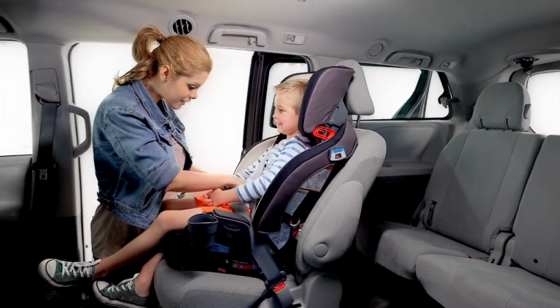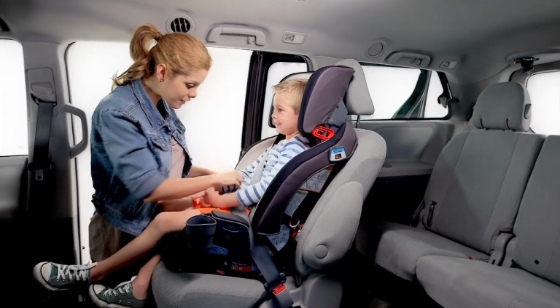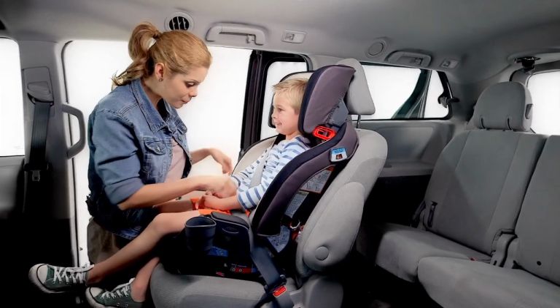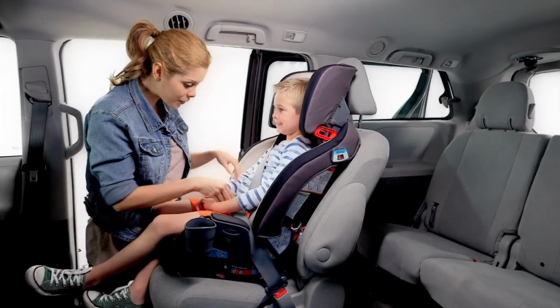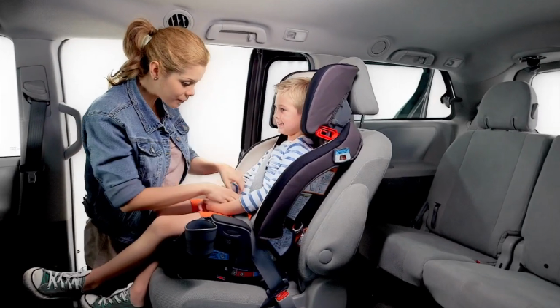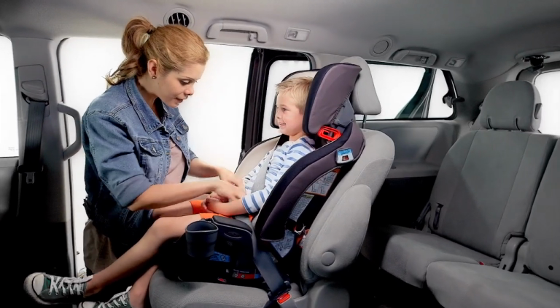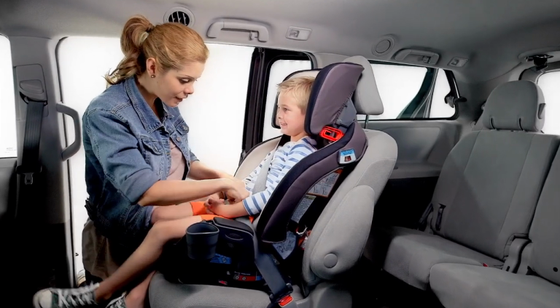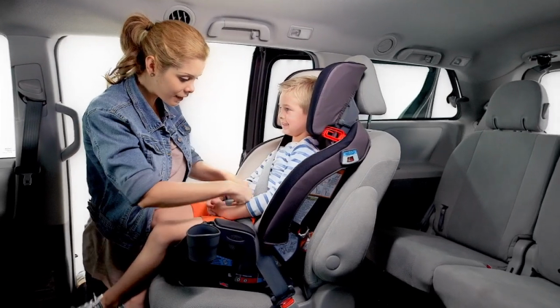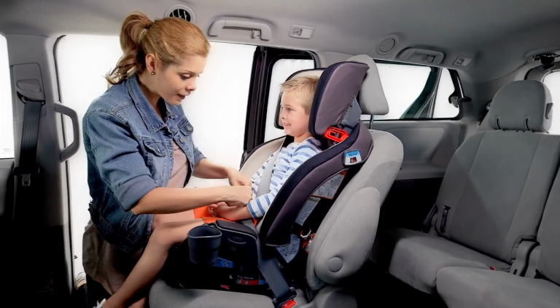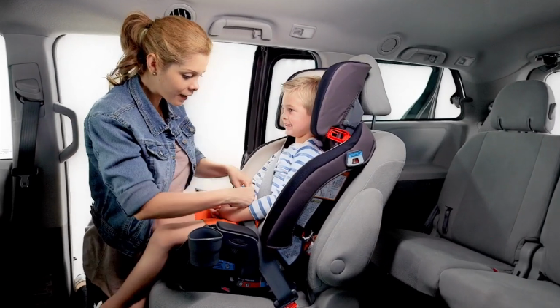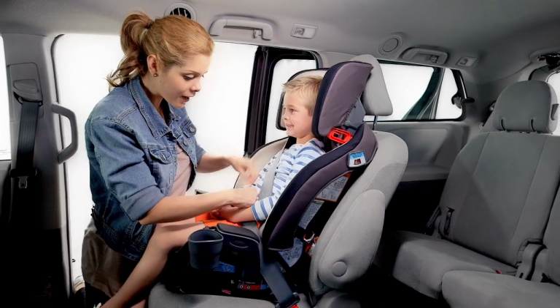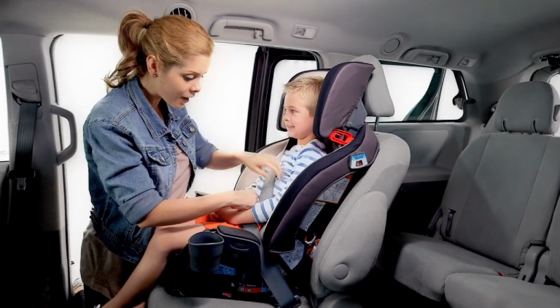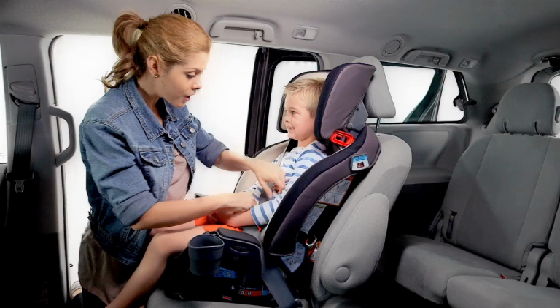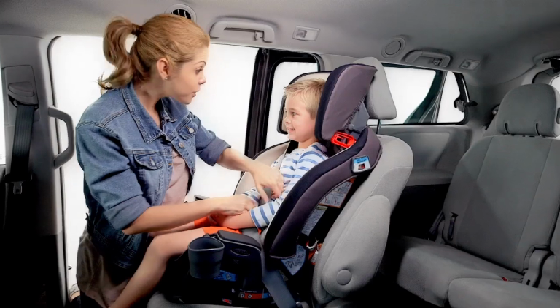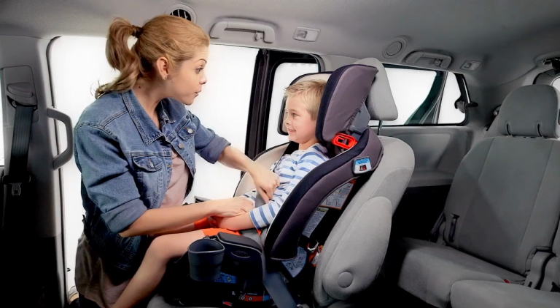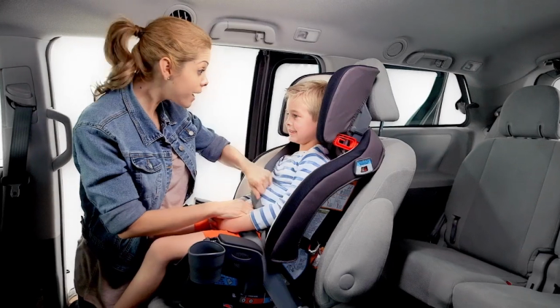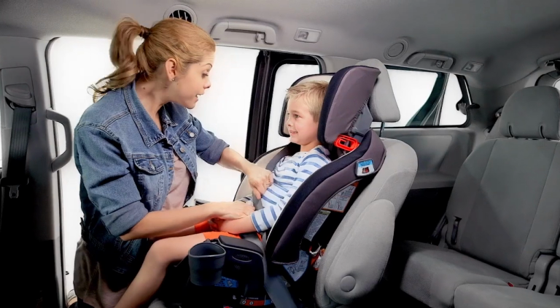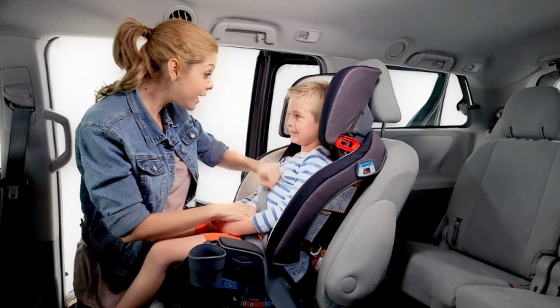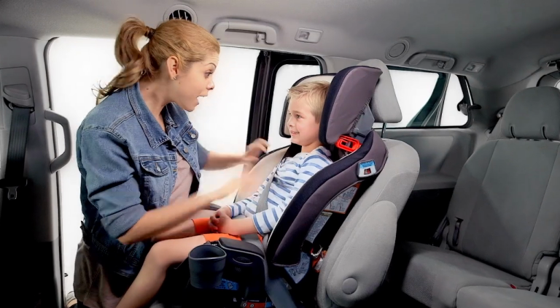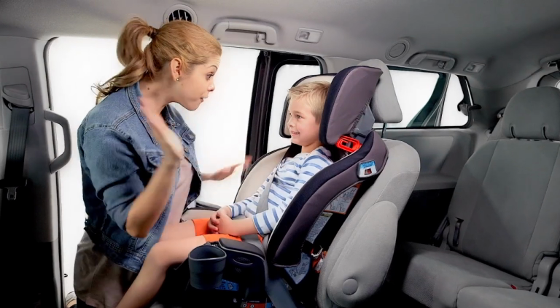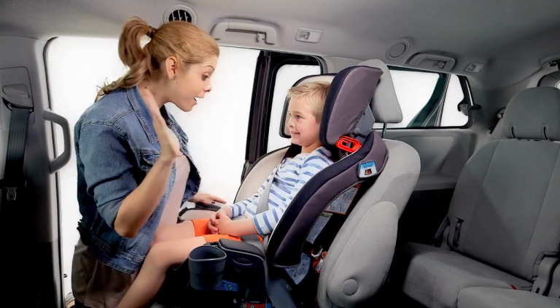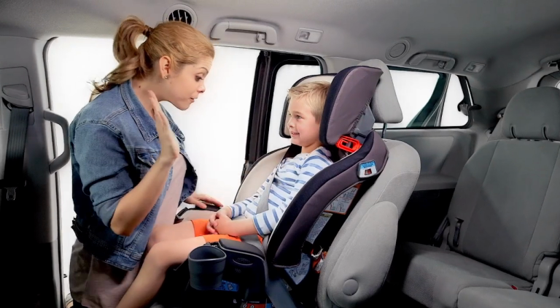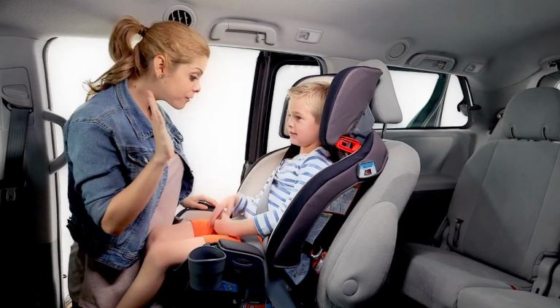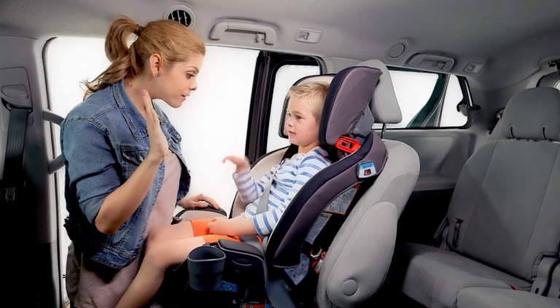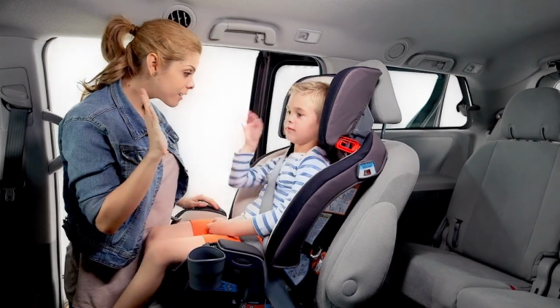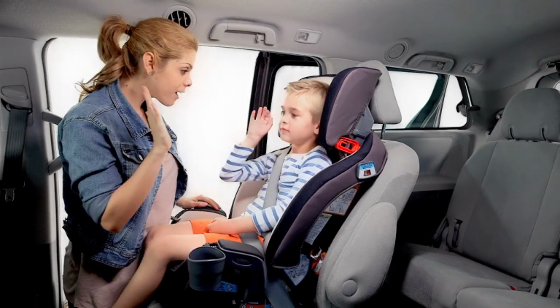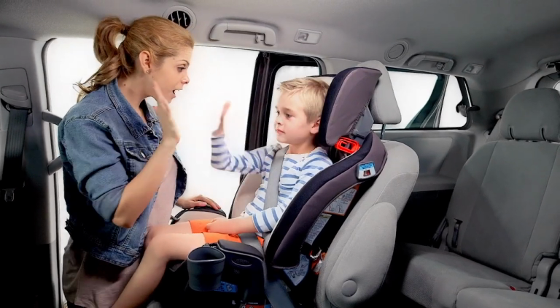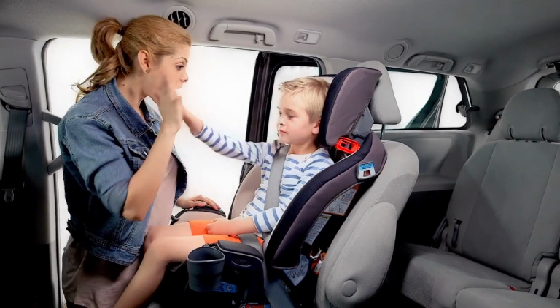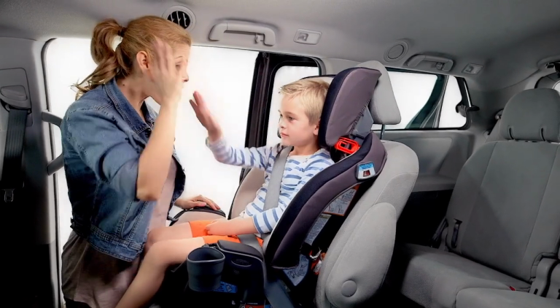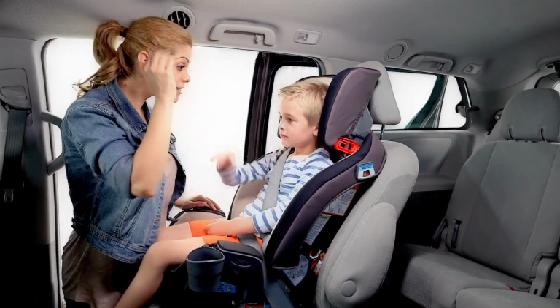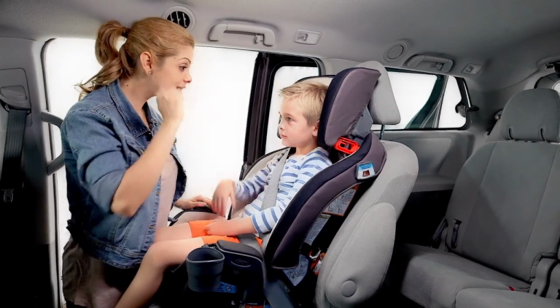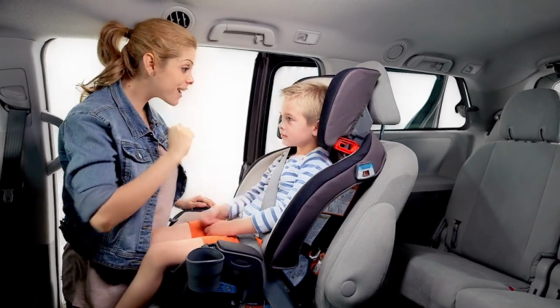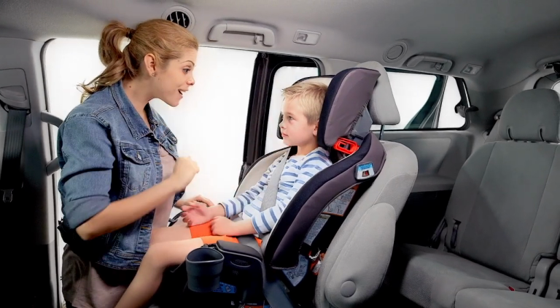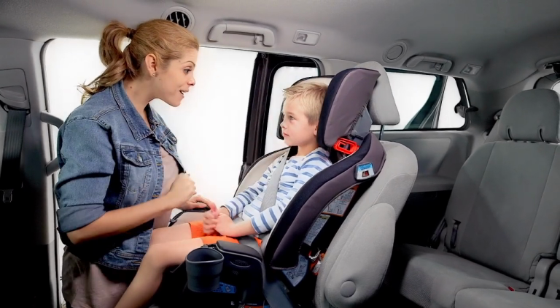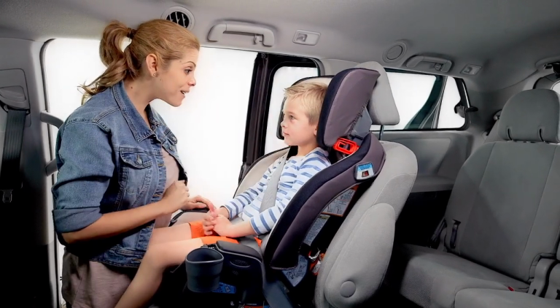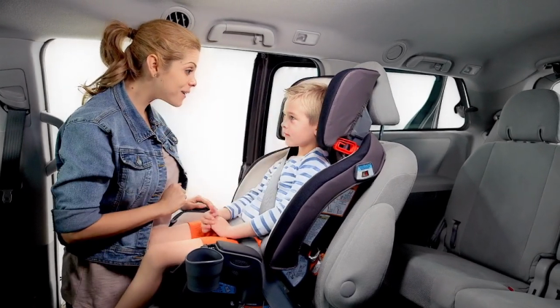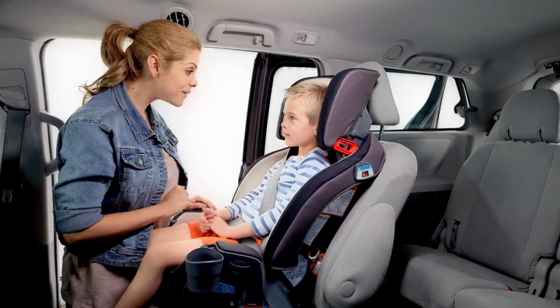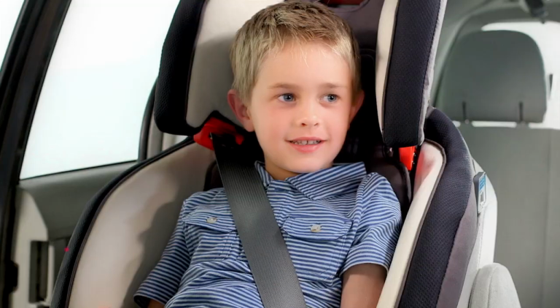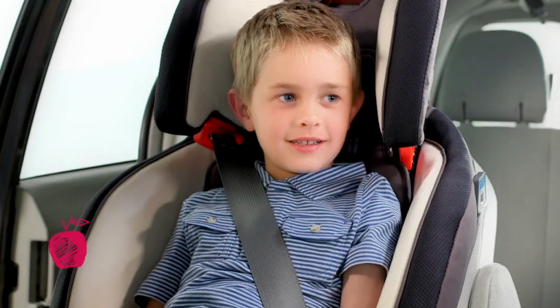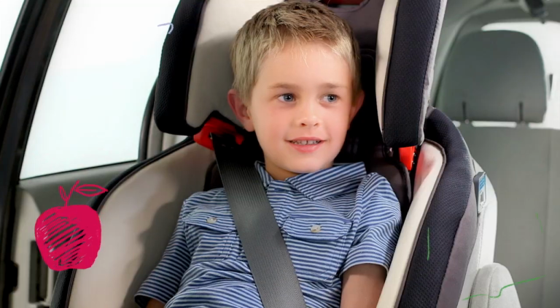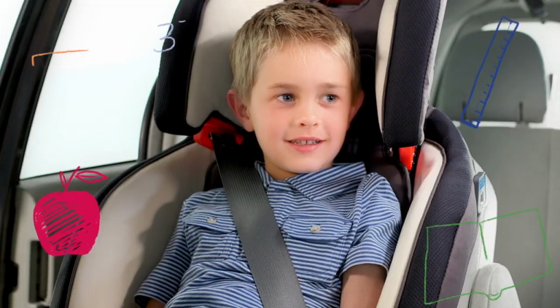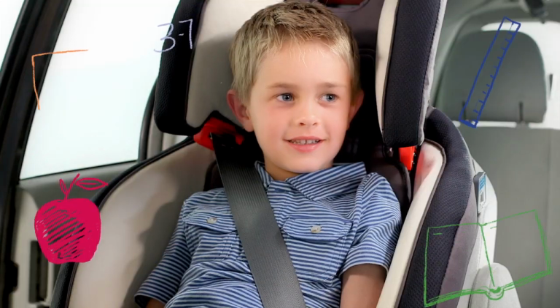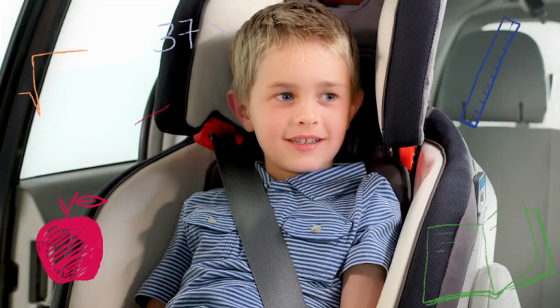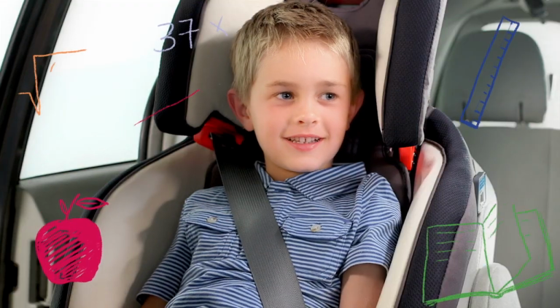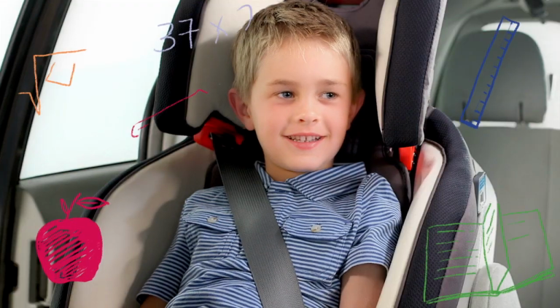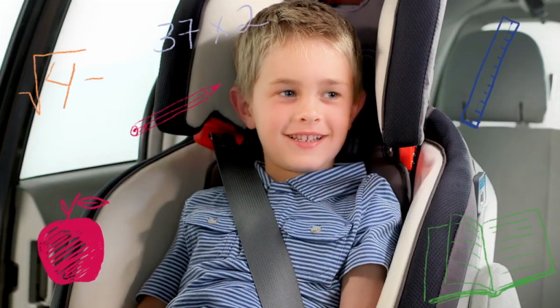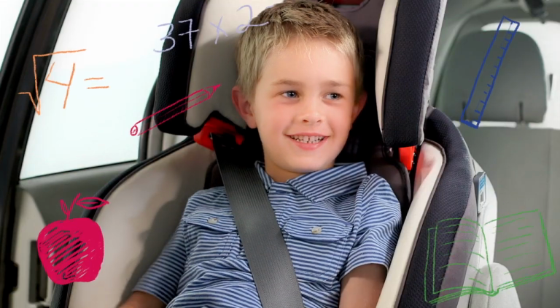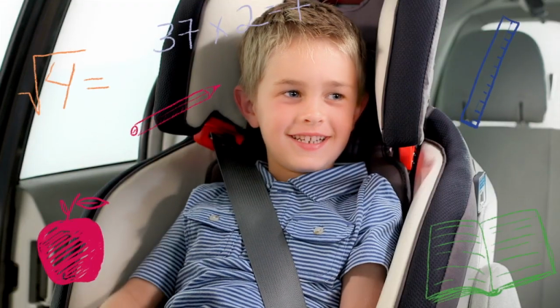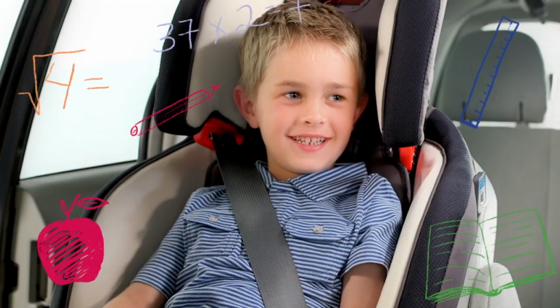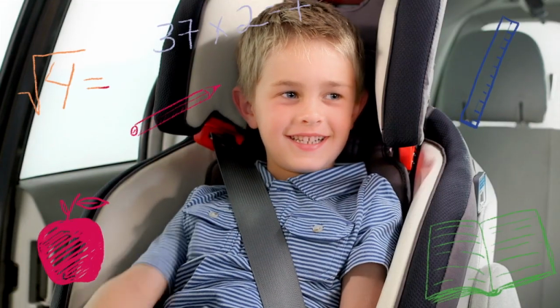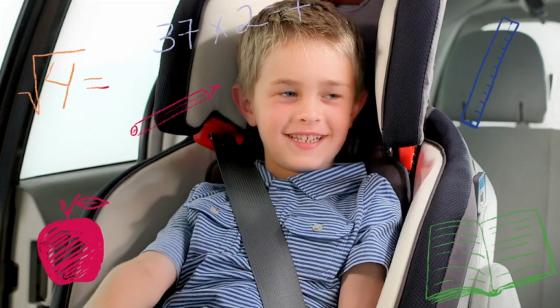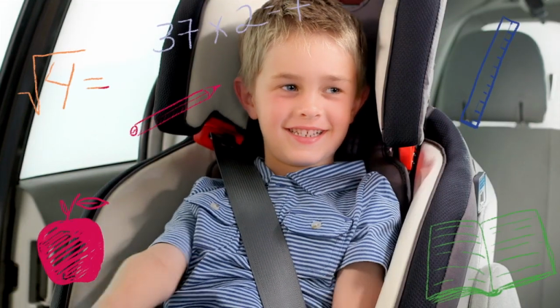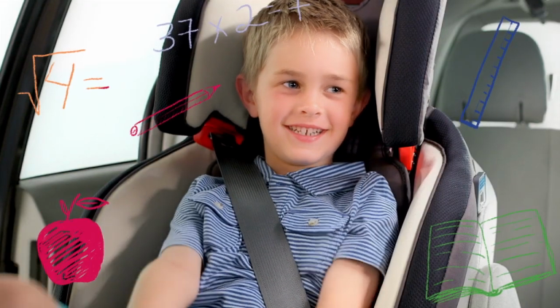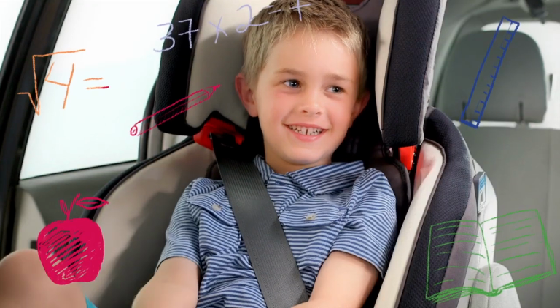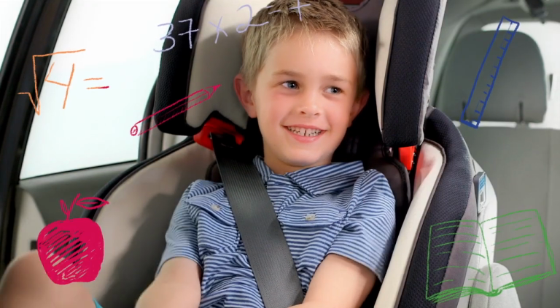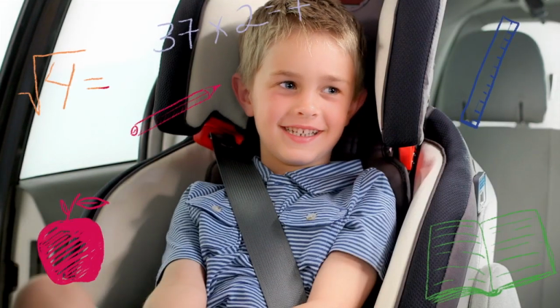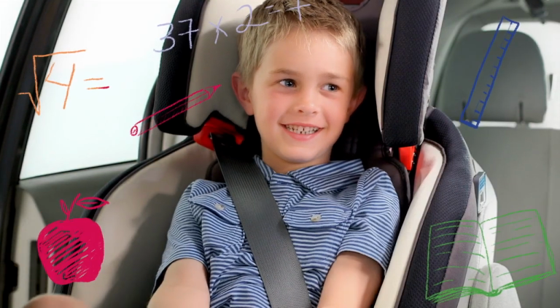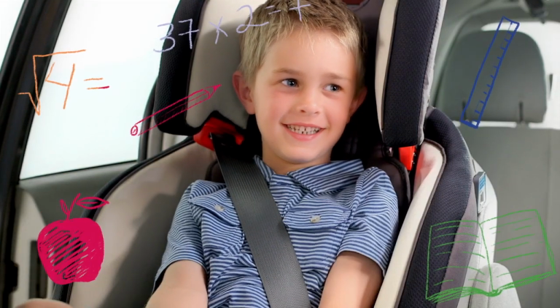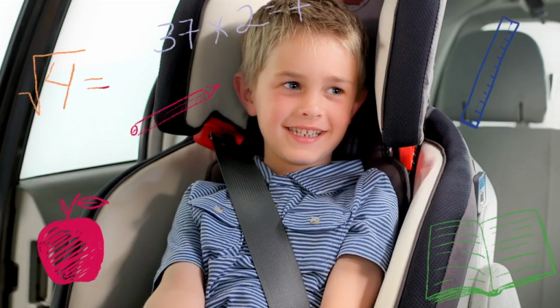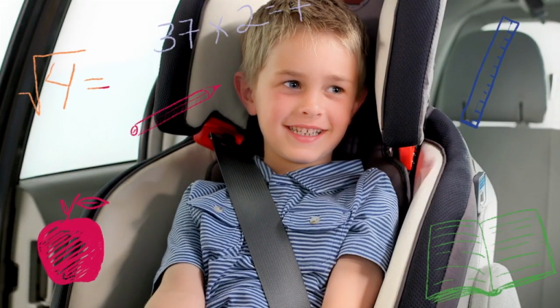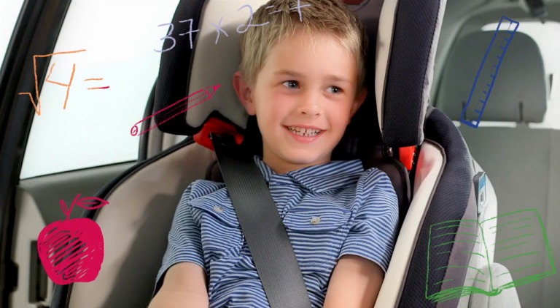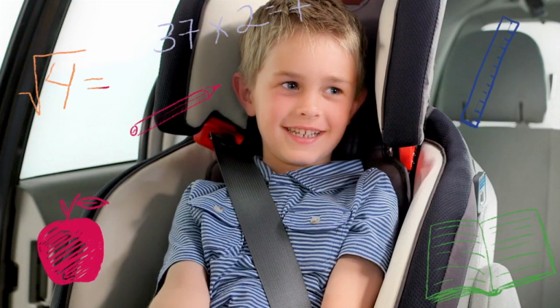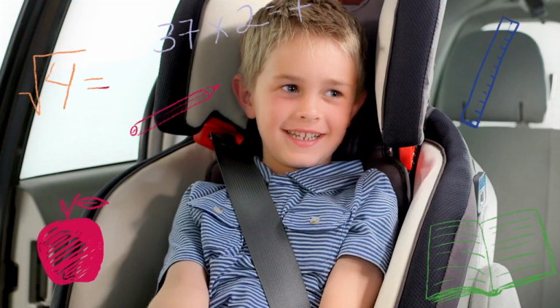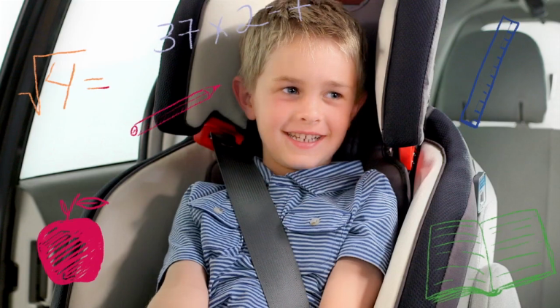And finally, this car seat transitions your 30 to 100 pound youth to a high-back belt positioning booster, perfect for the first day of school and then some.